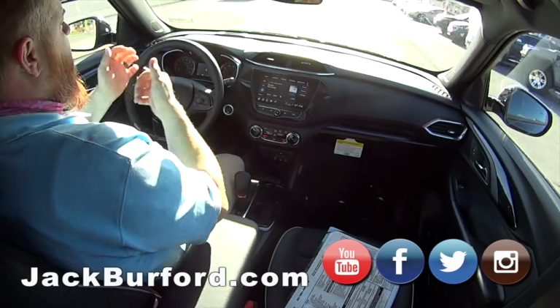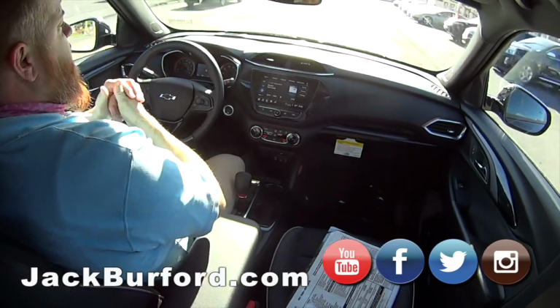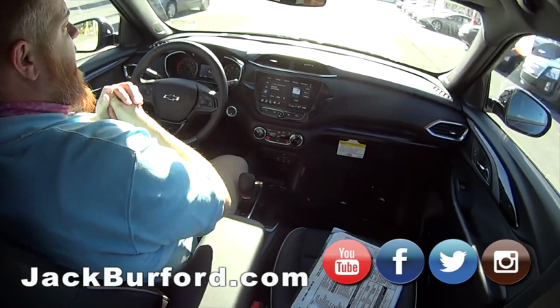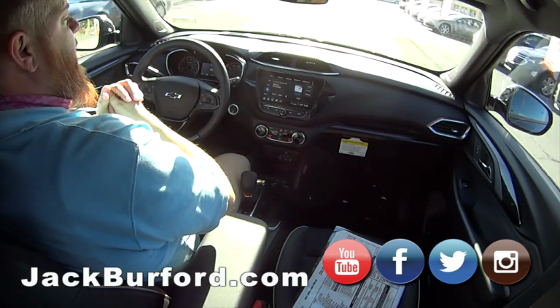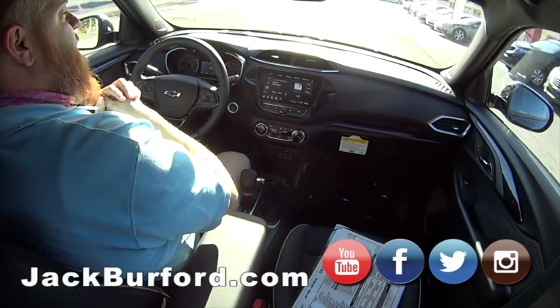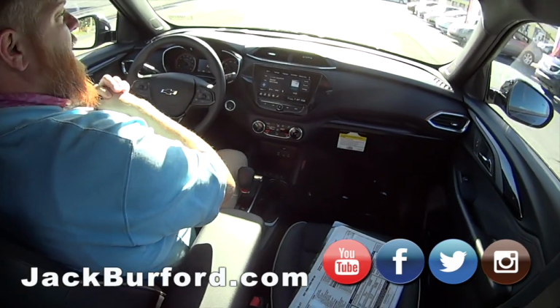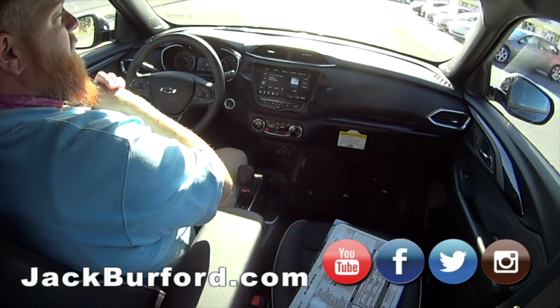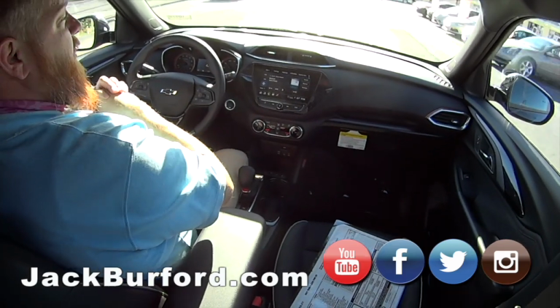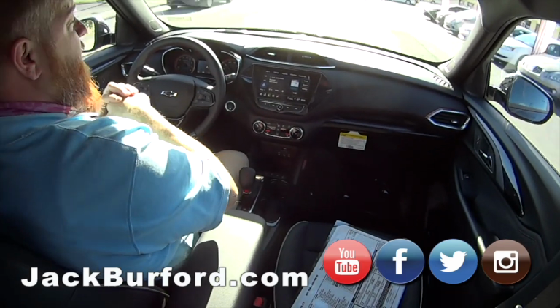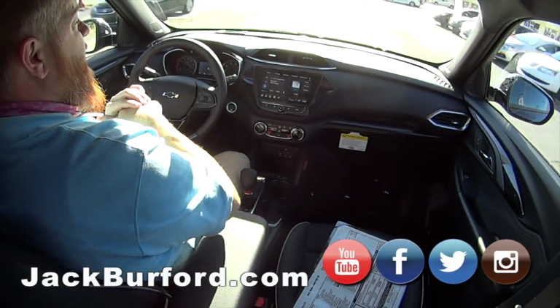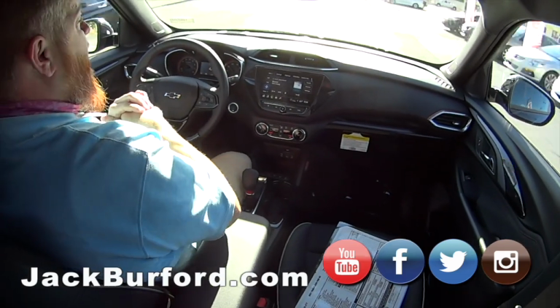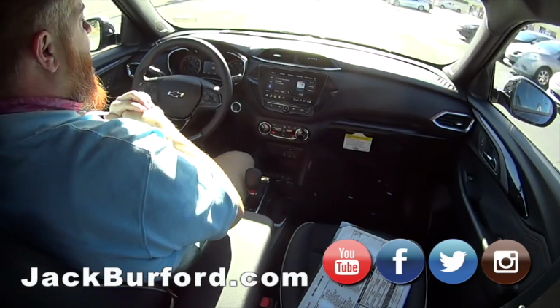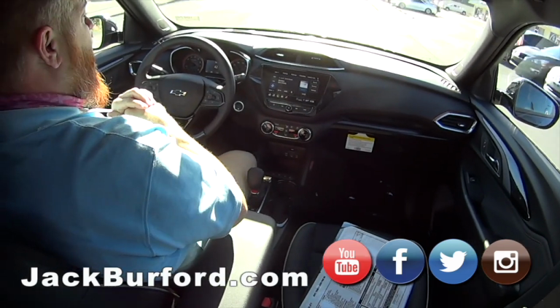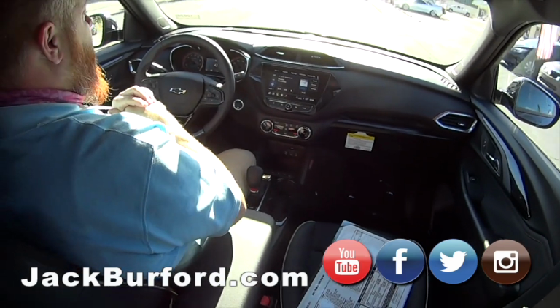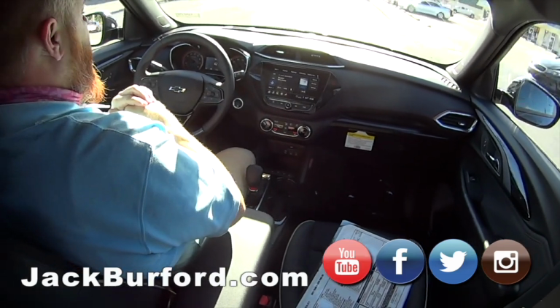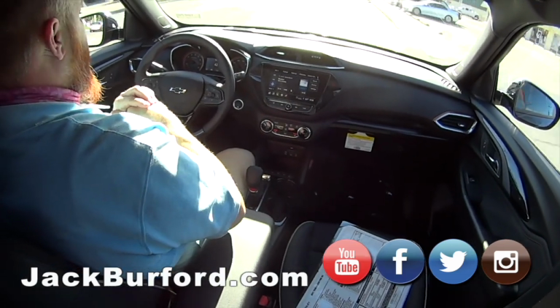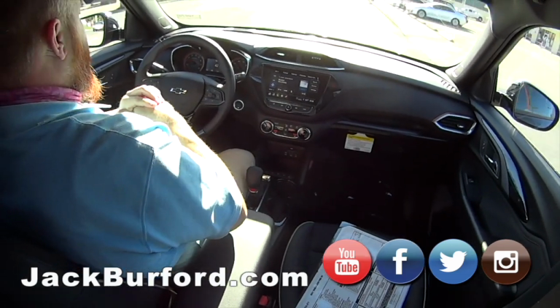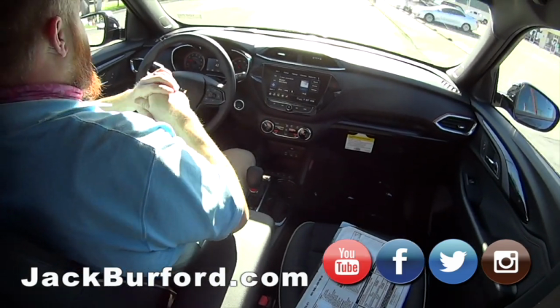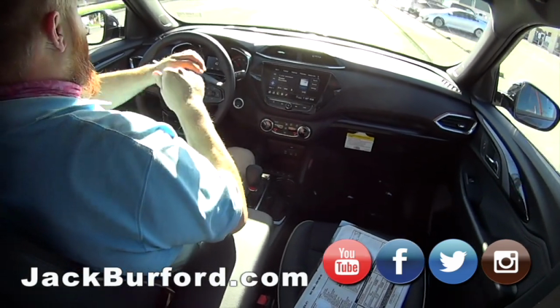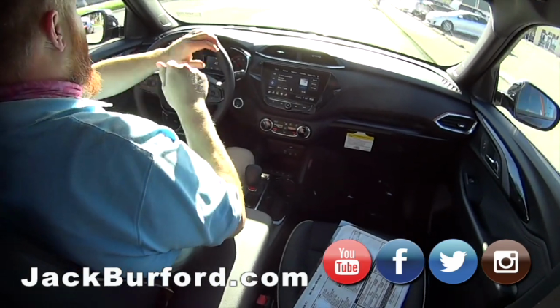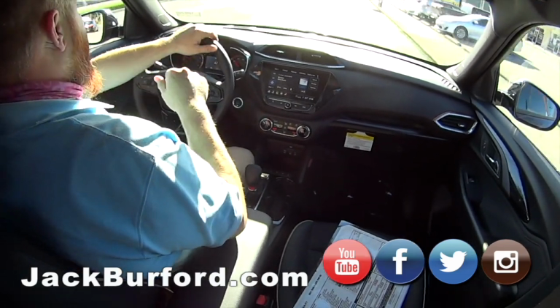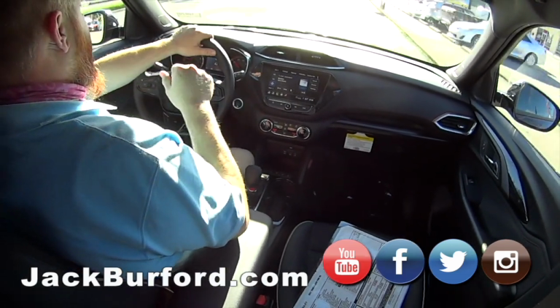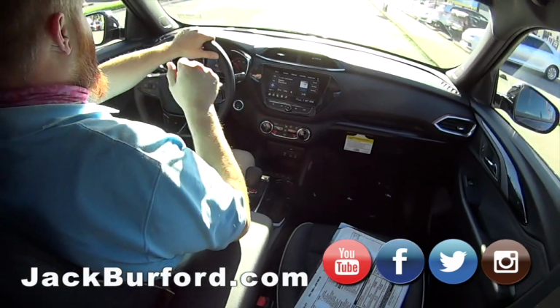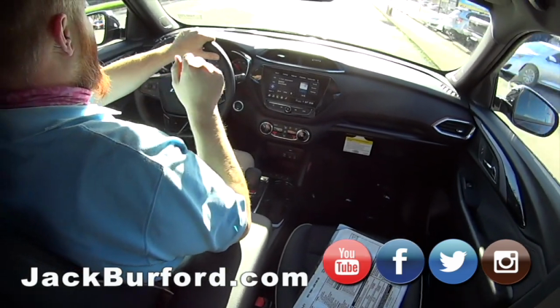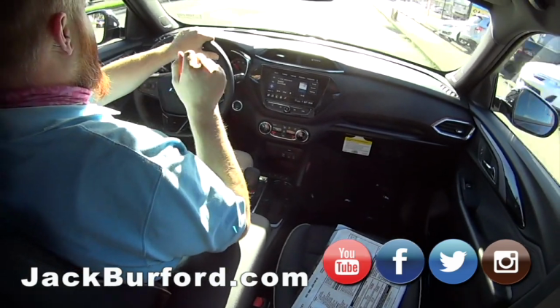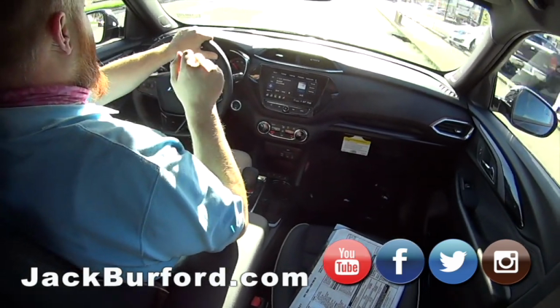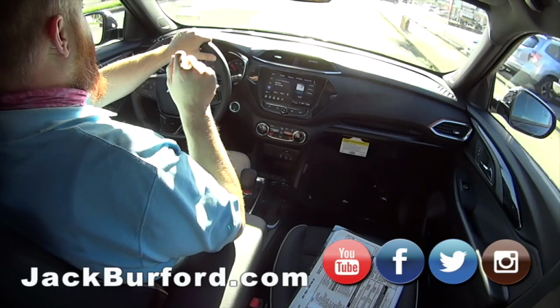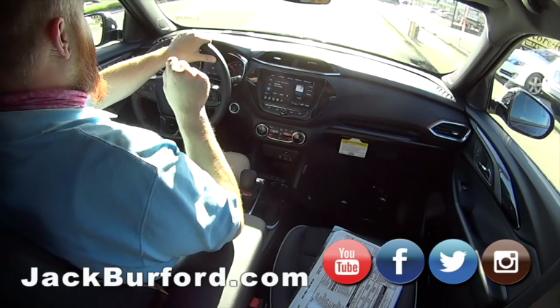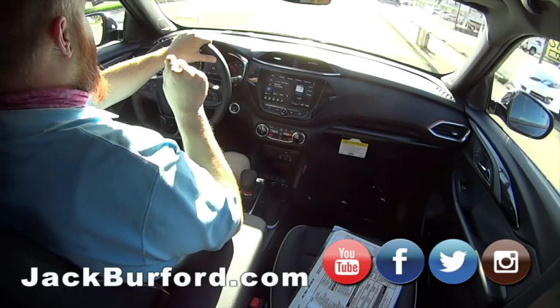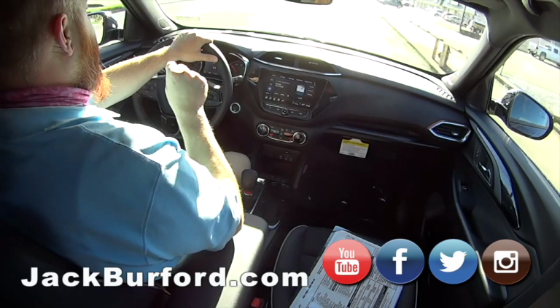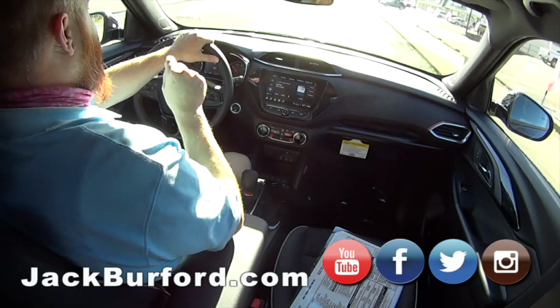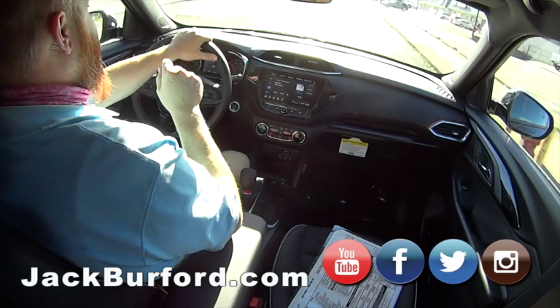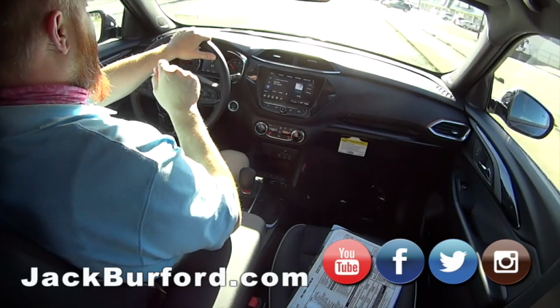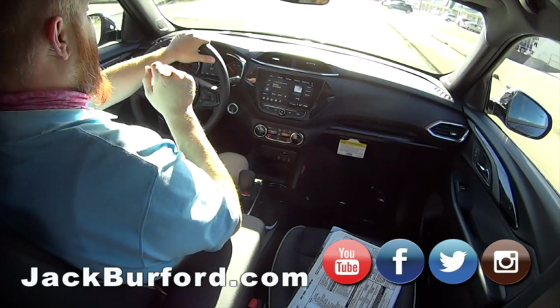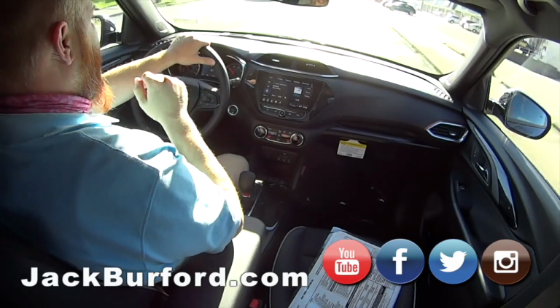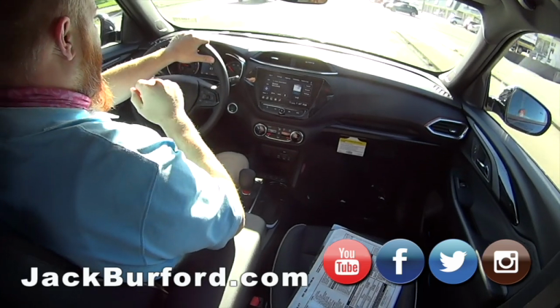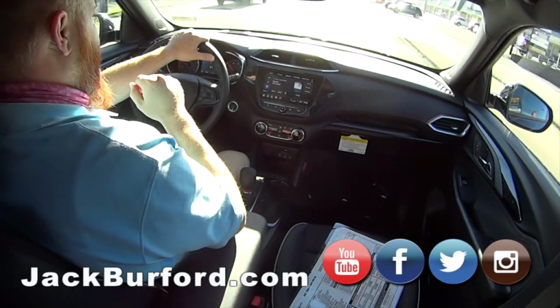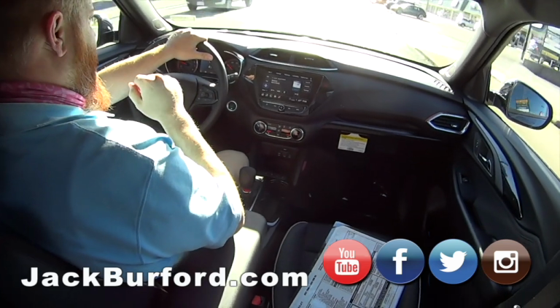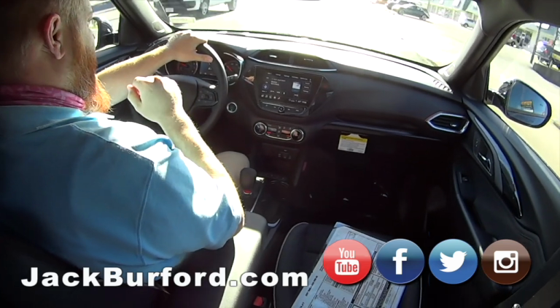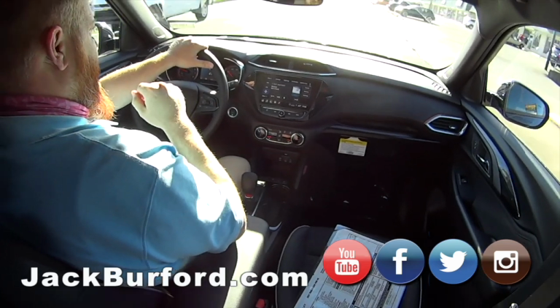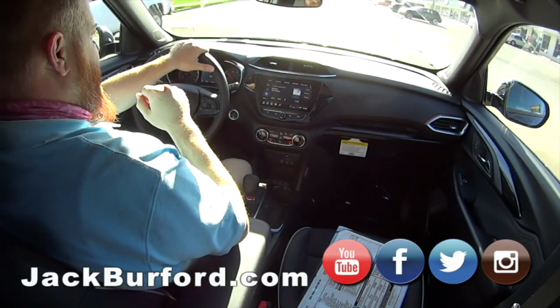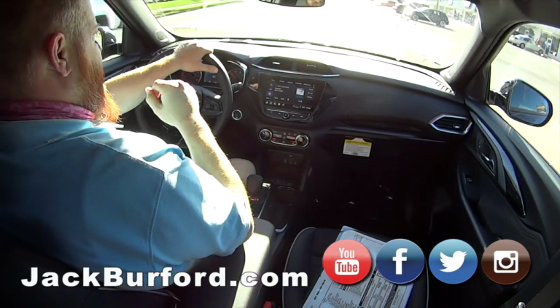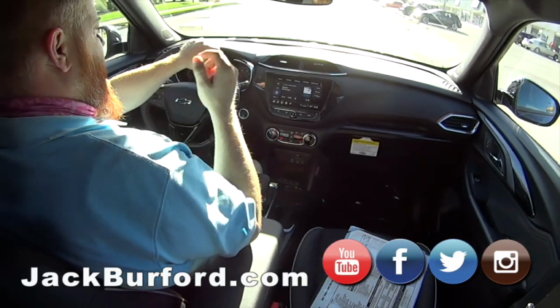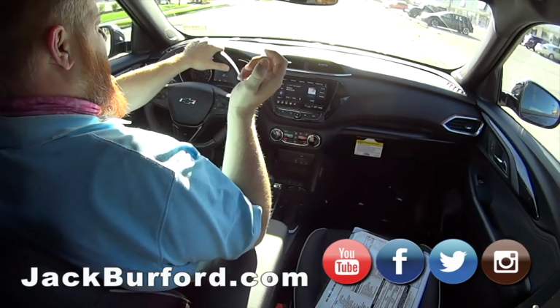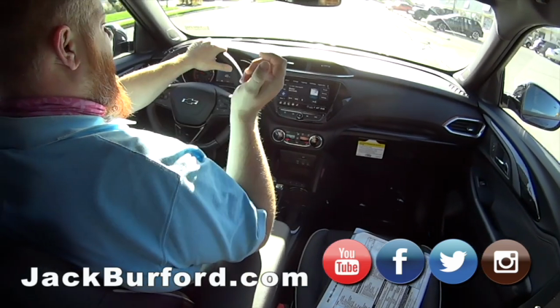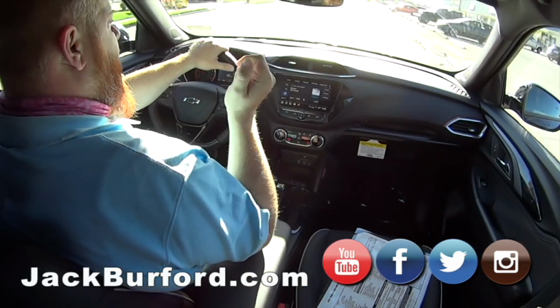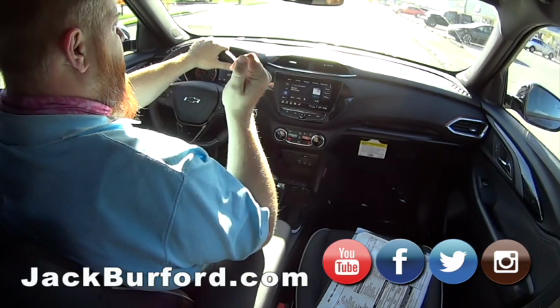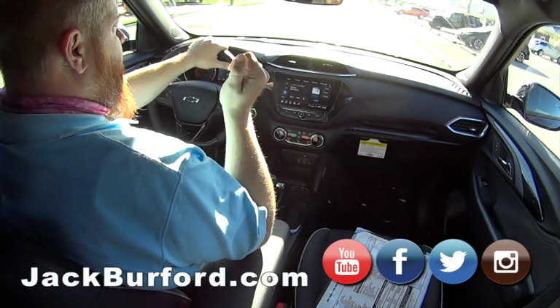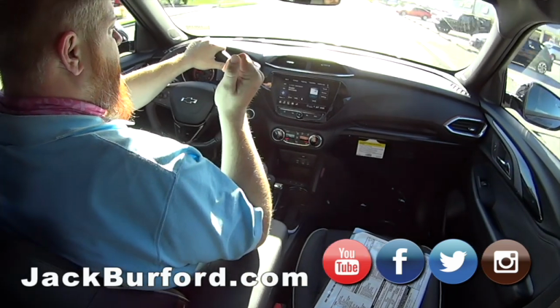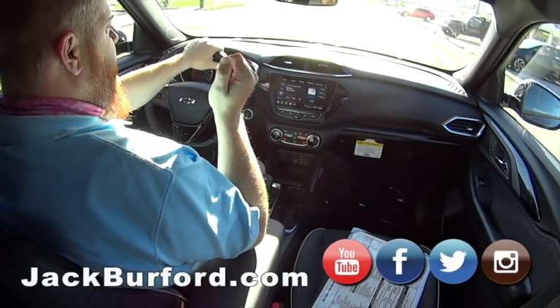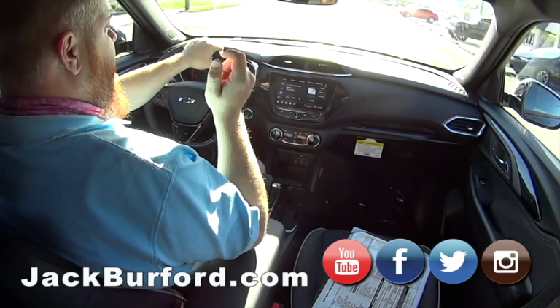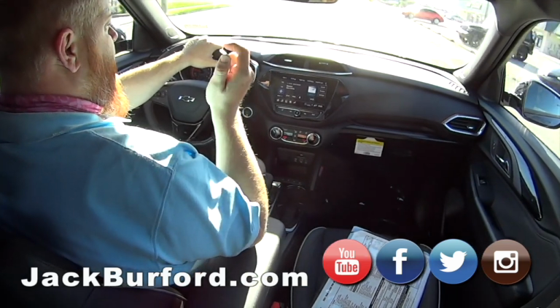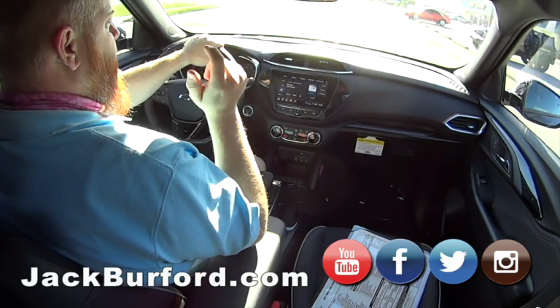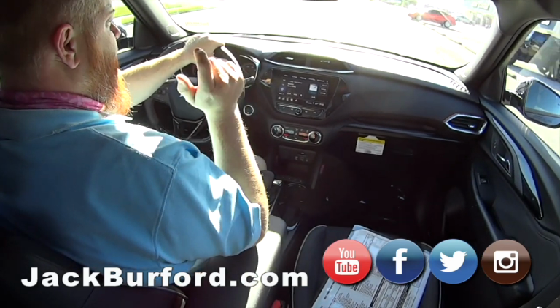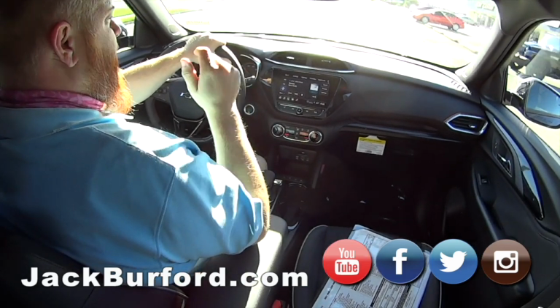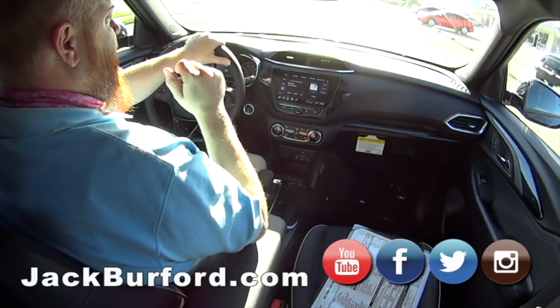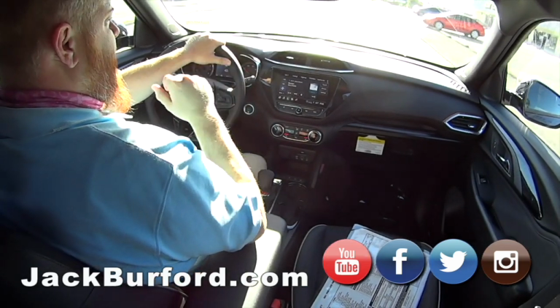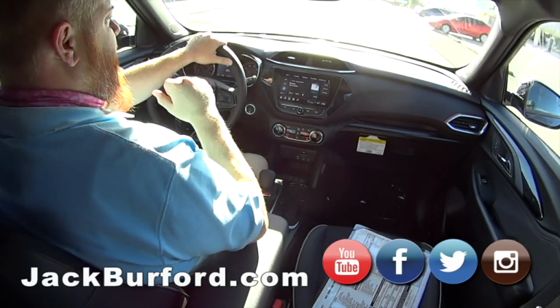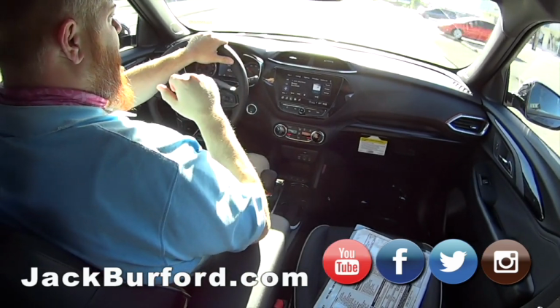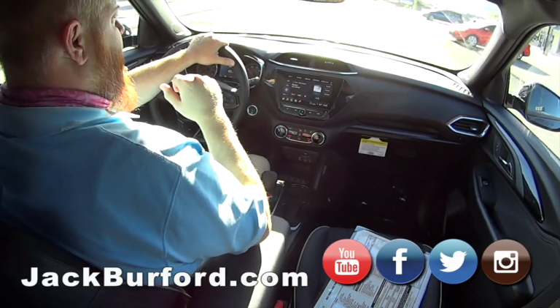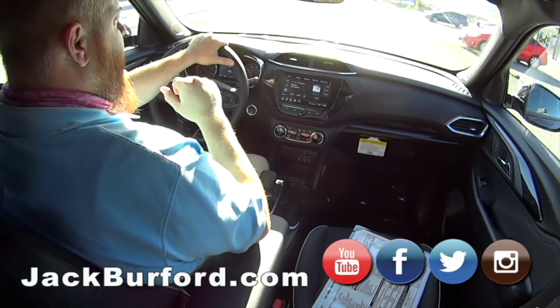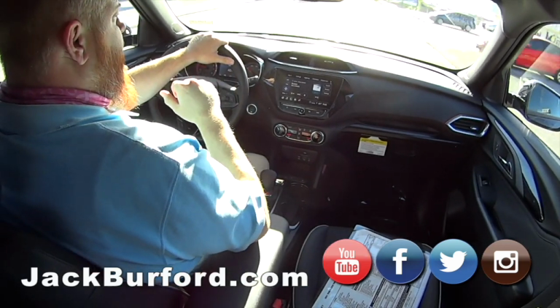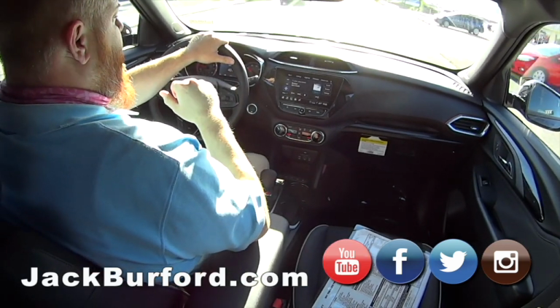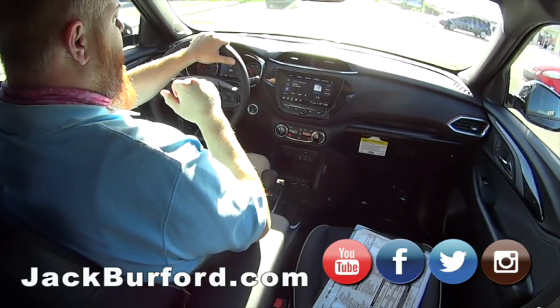You can check it out at jackburford.com. Stock number on this one is 10679. Check us out on all social media — Facebook, Twitter, Instagram, and YouTube.